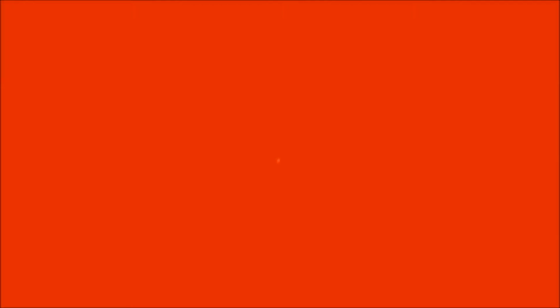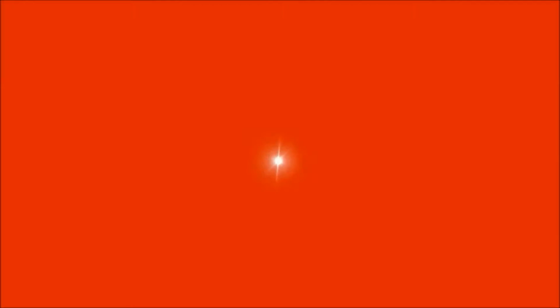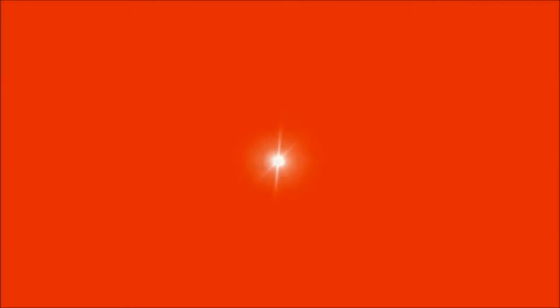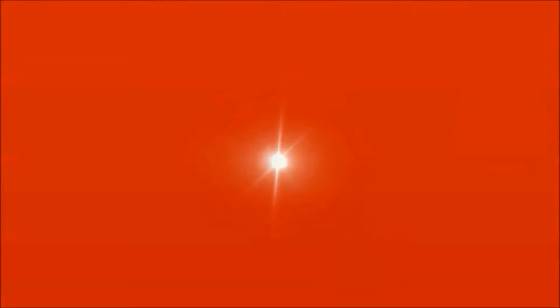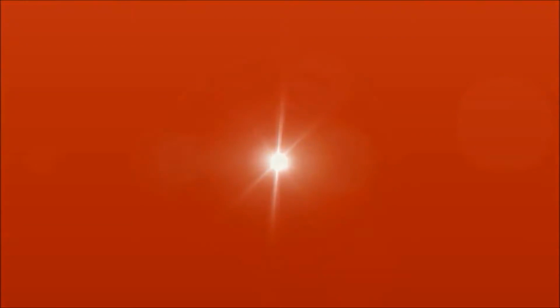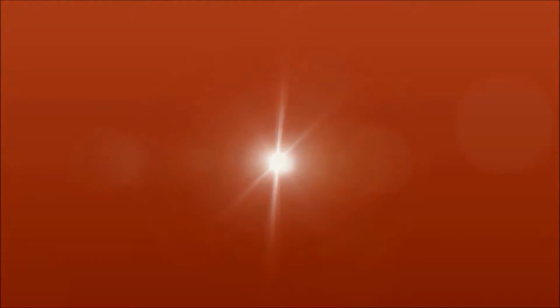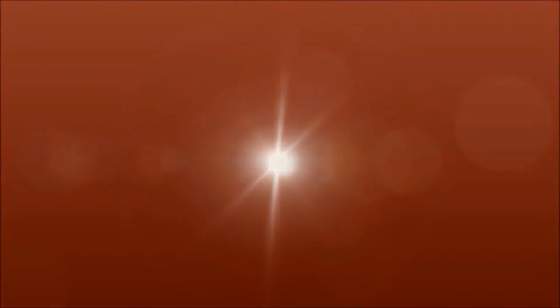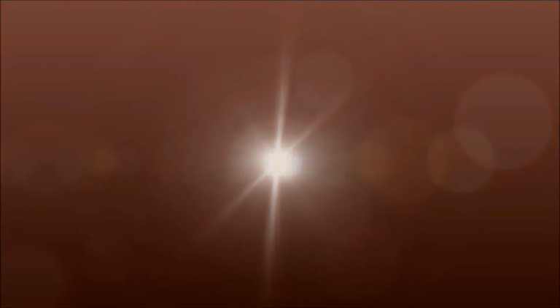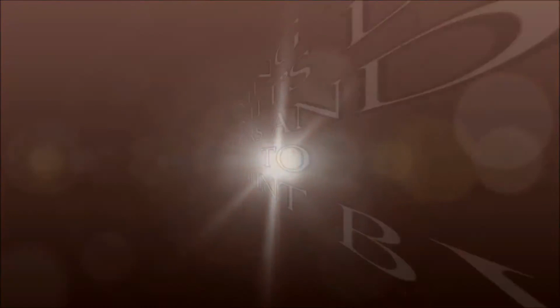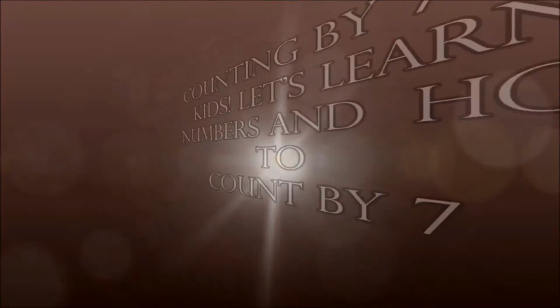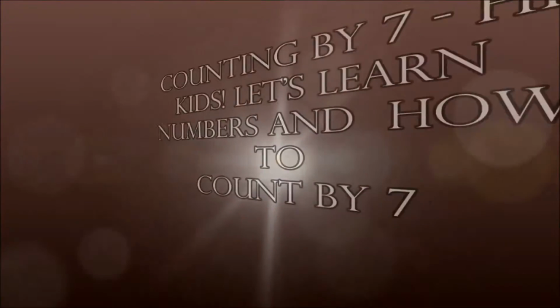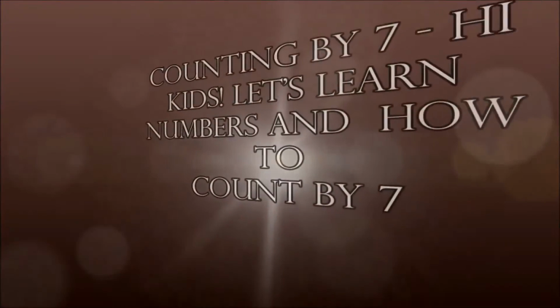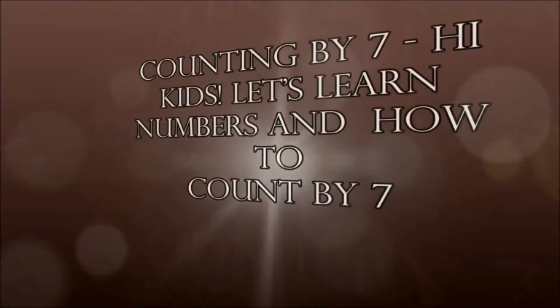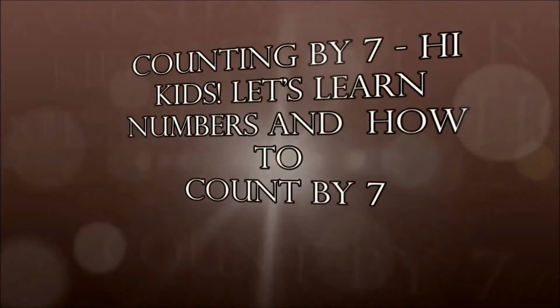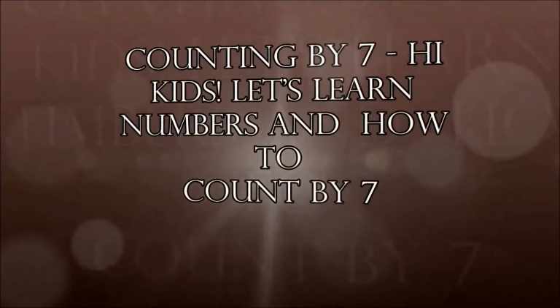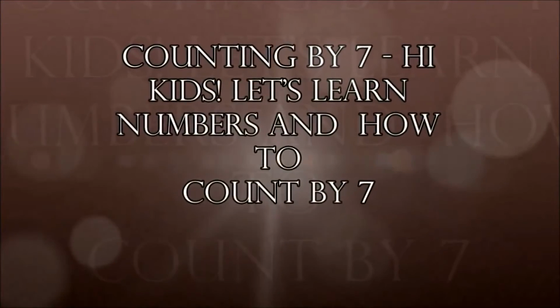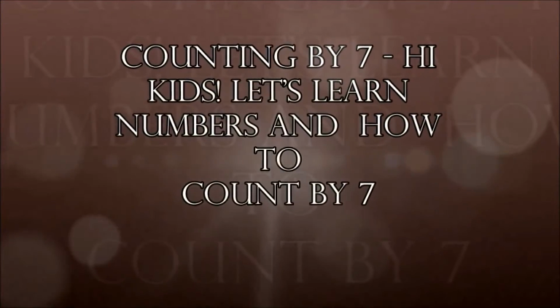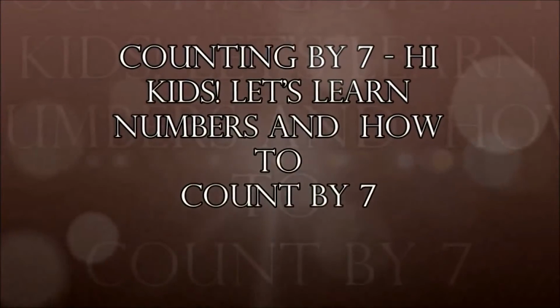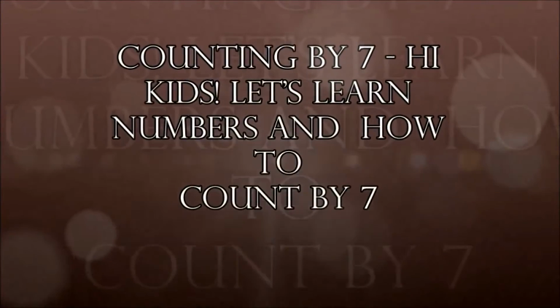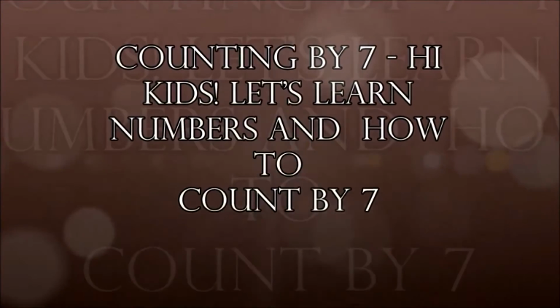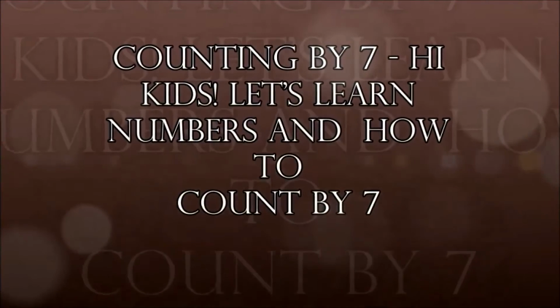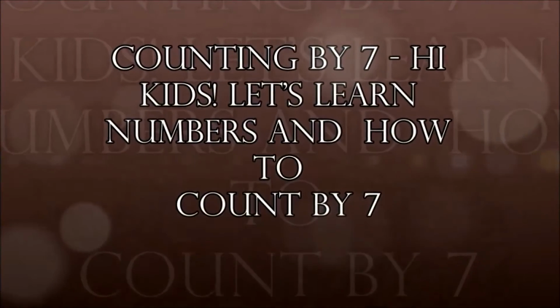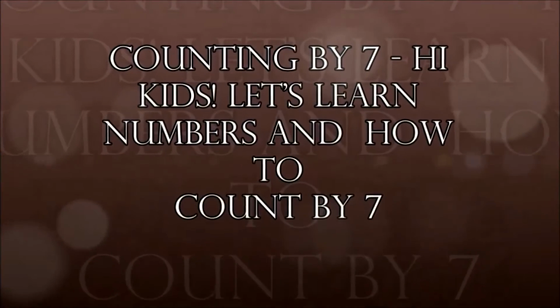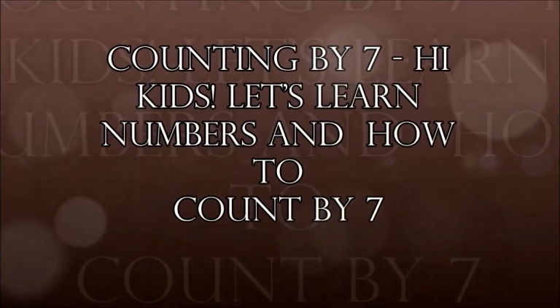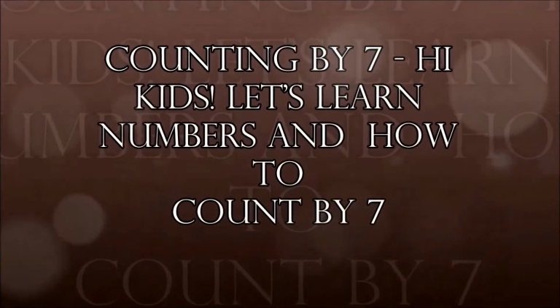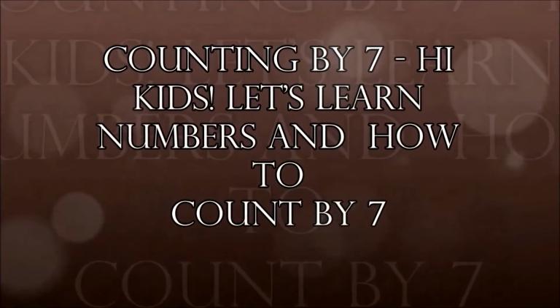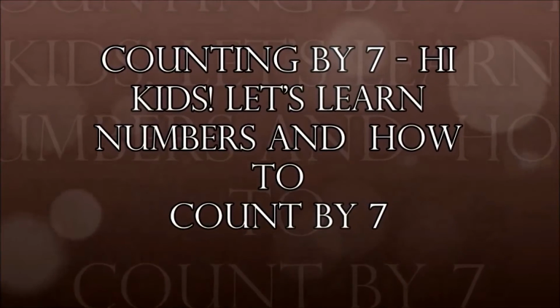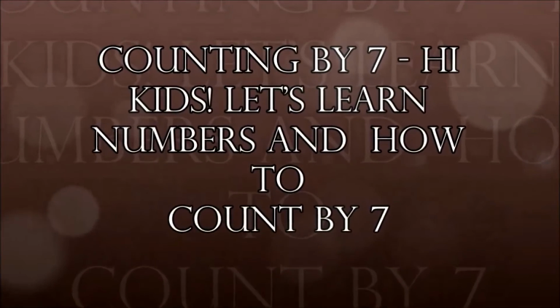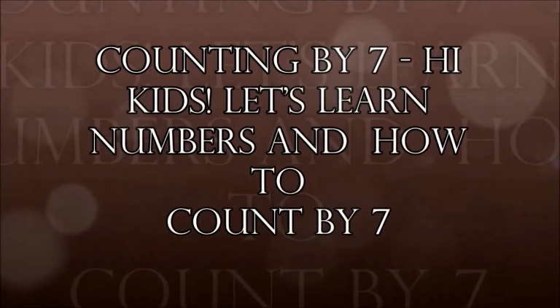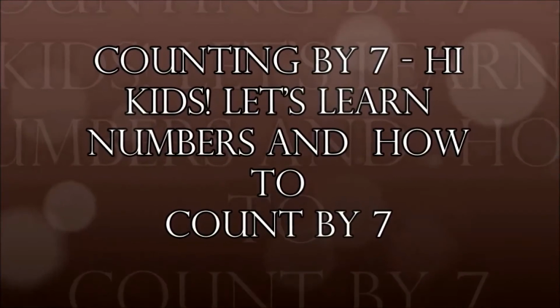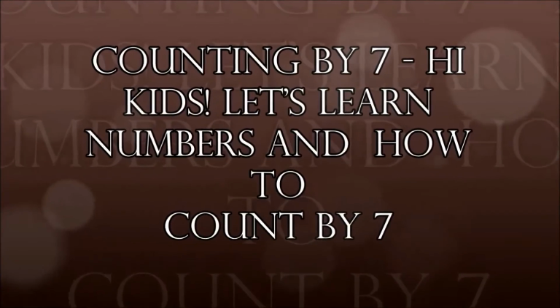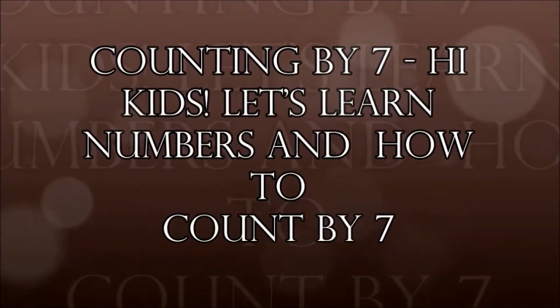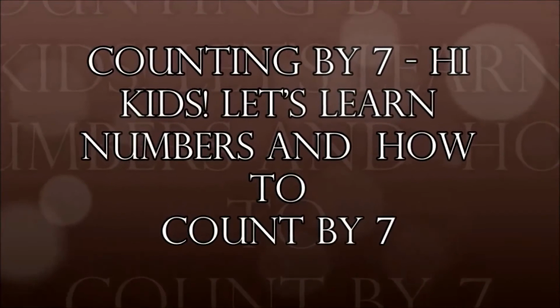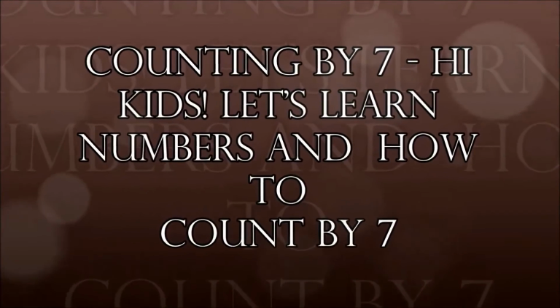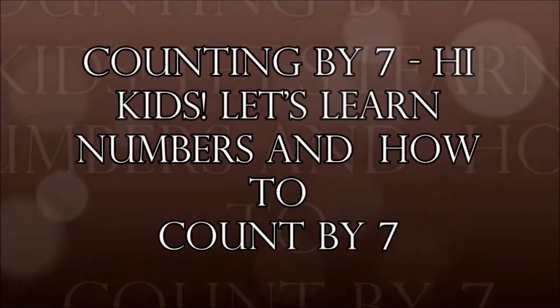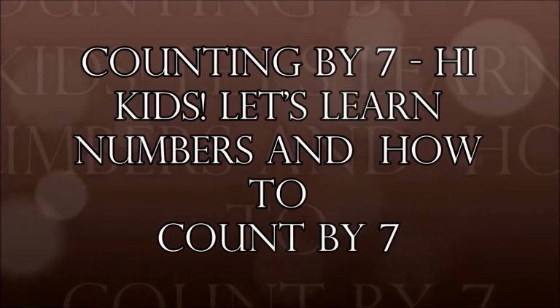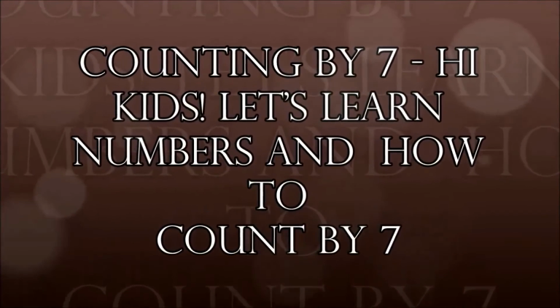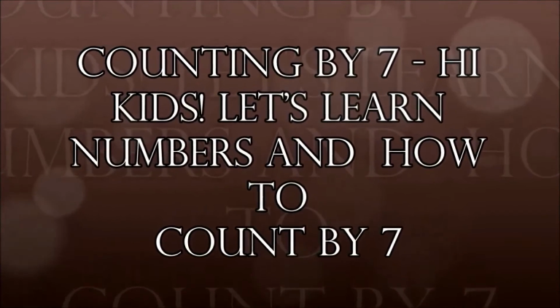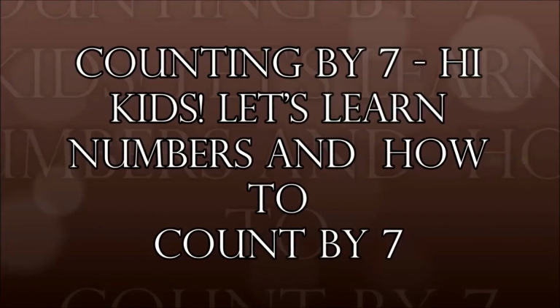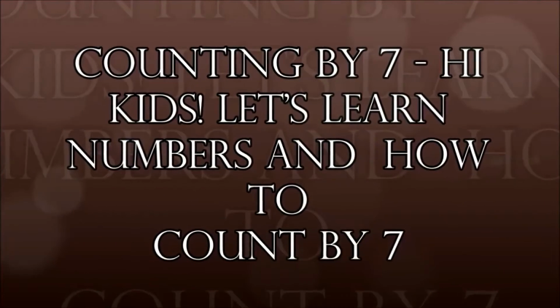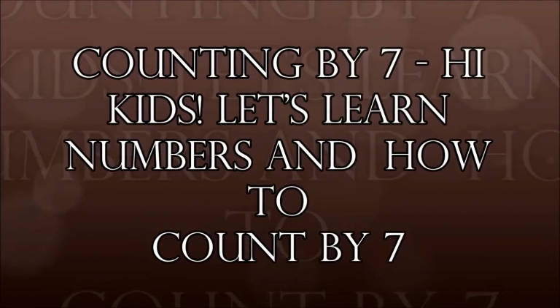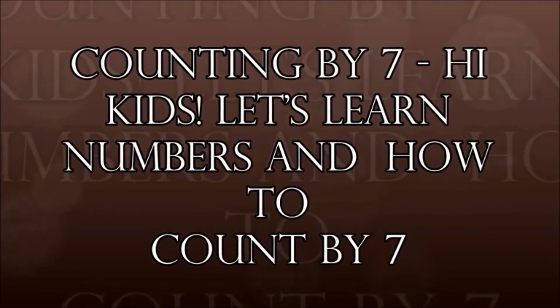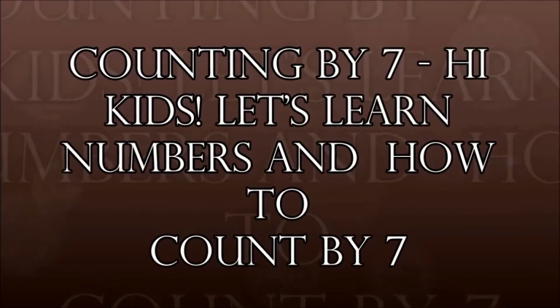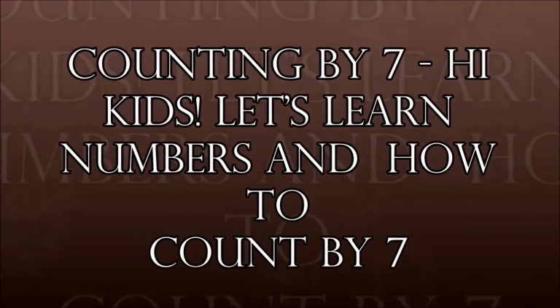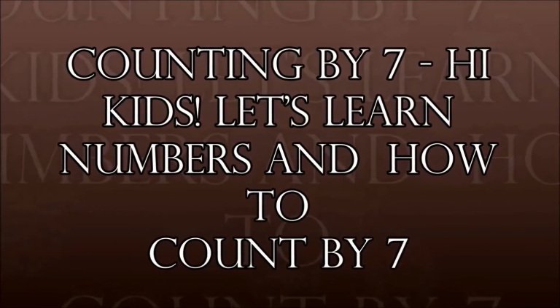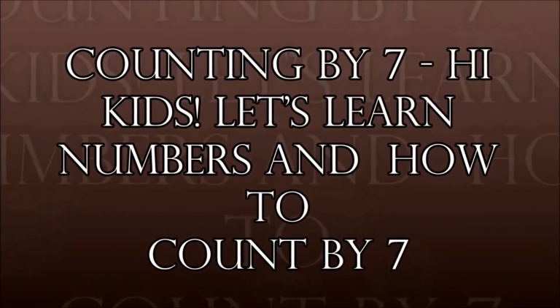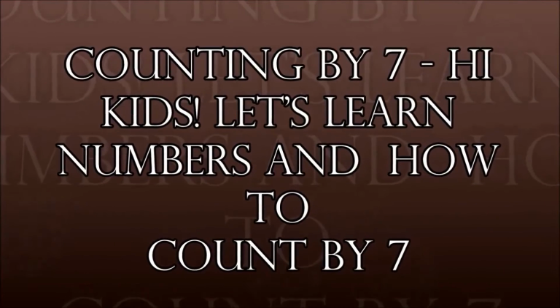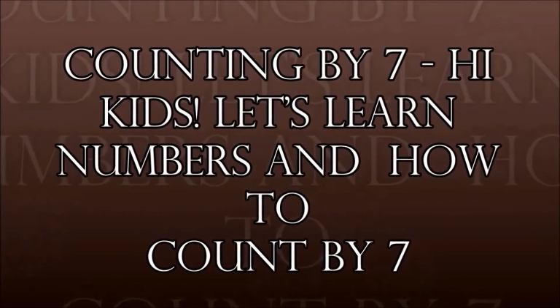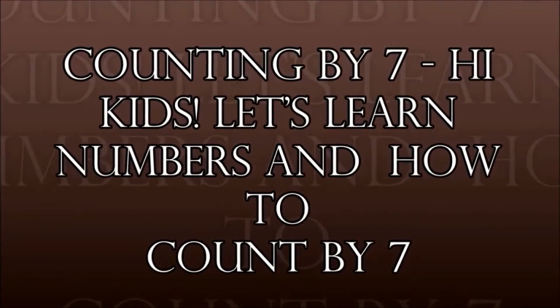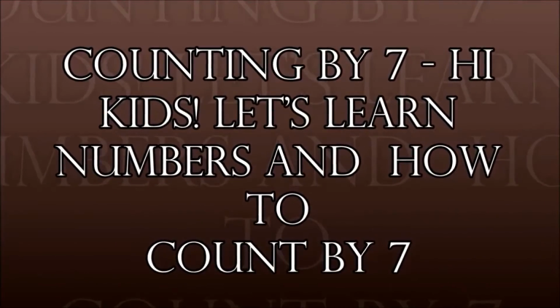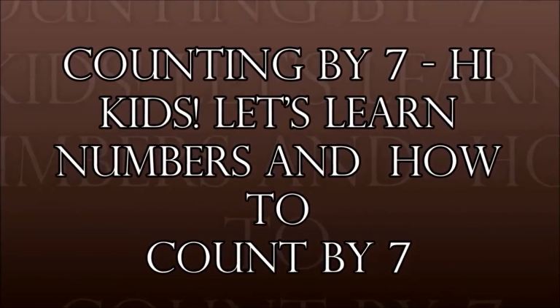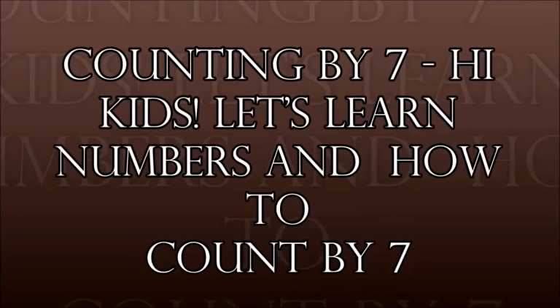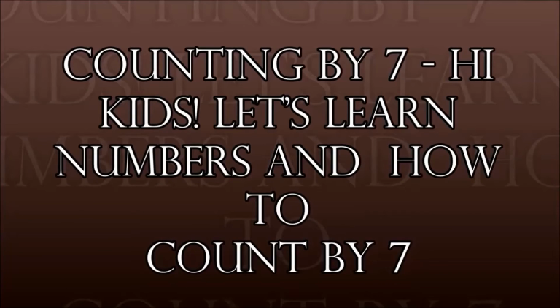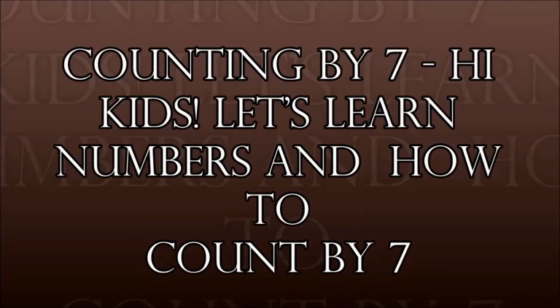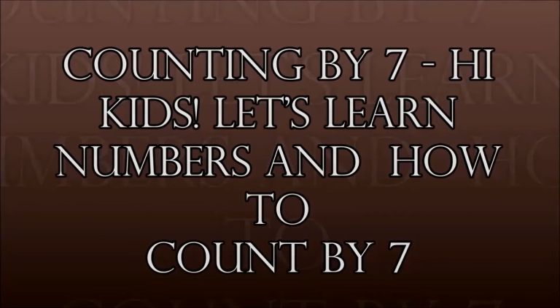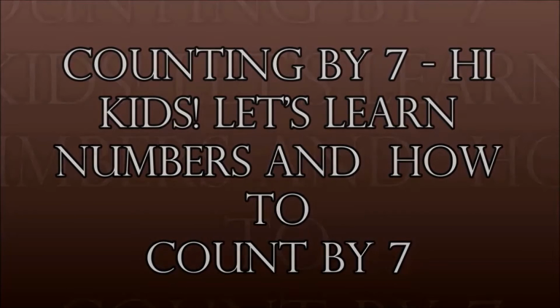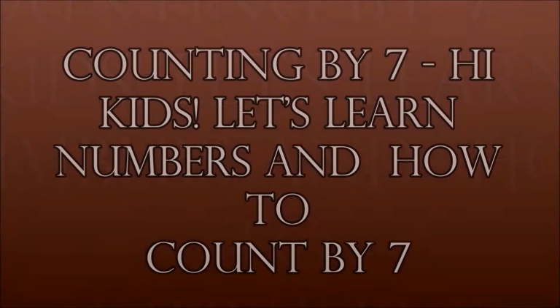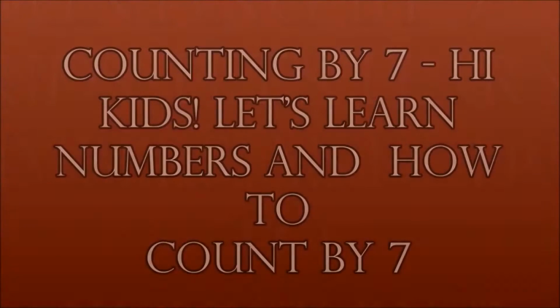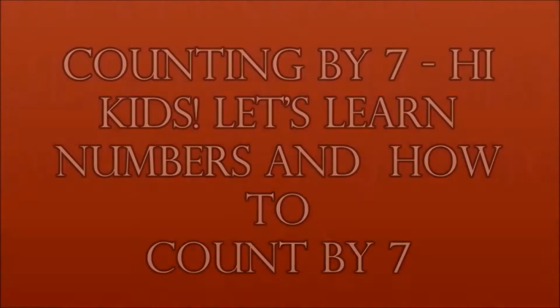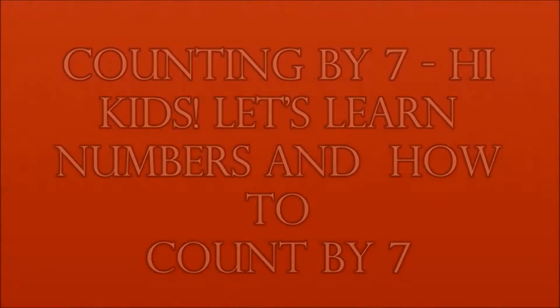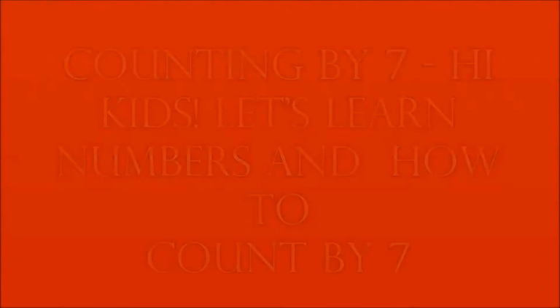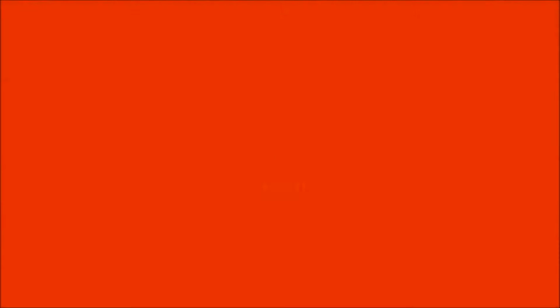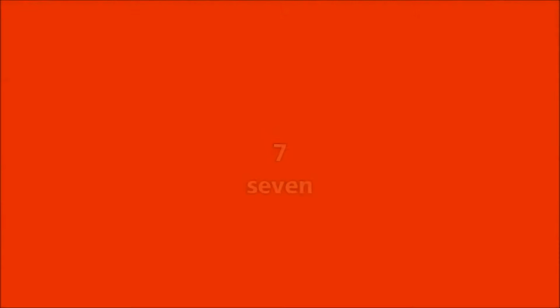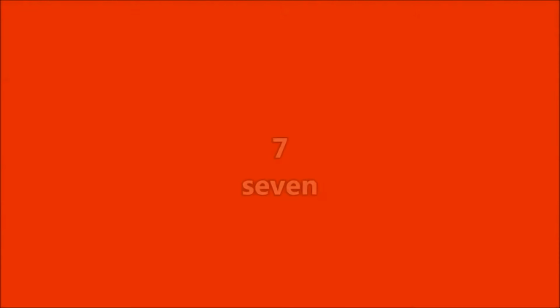Counting by 7. Hi kids! Let's learn numbers and how to count by 7.